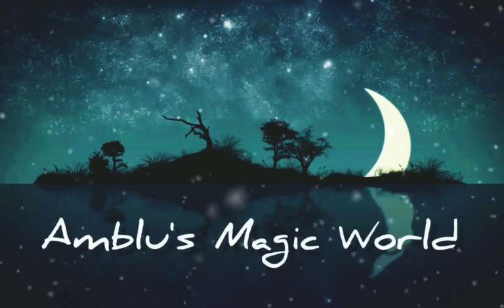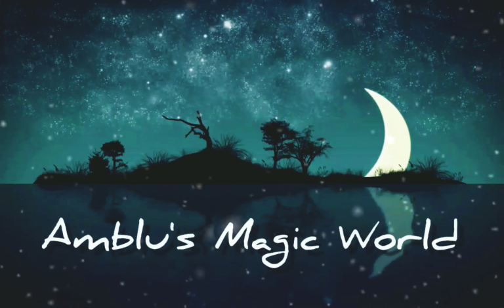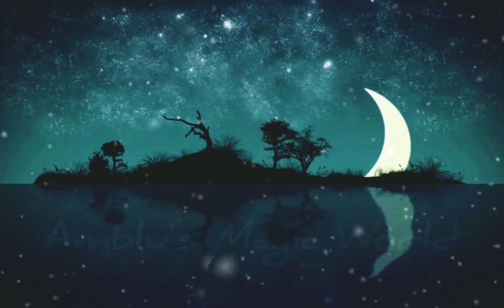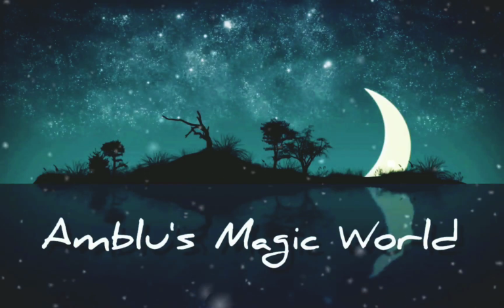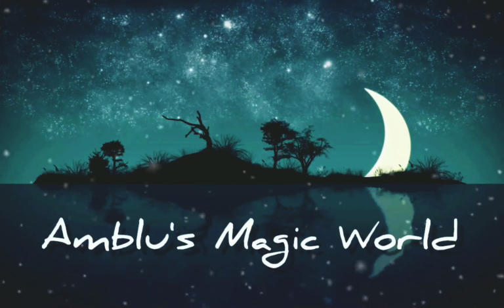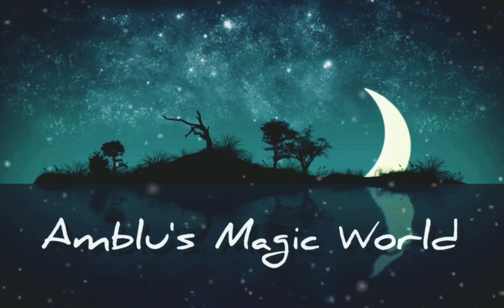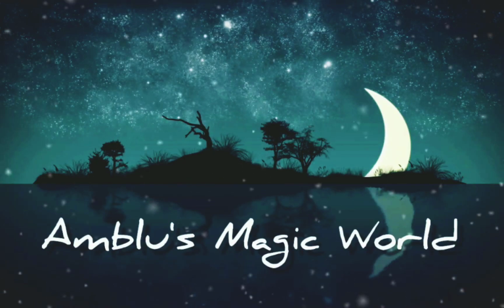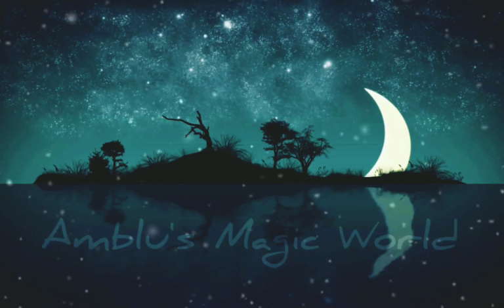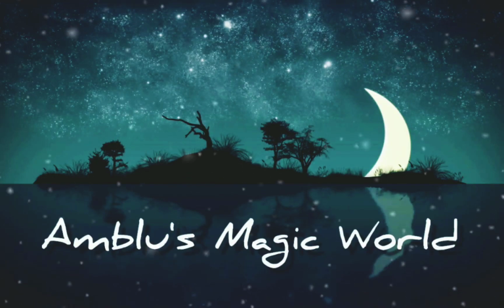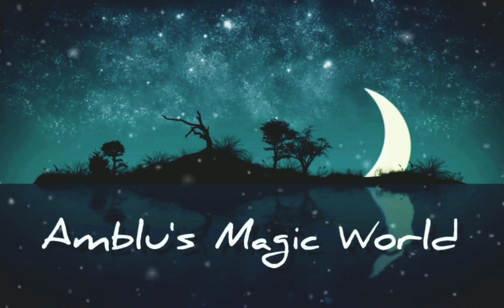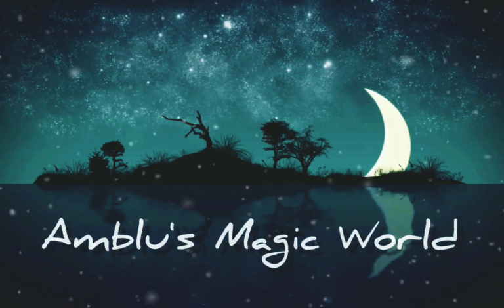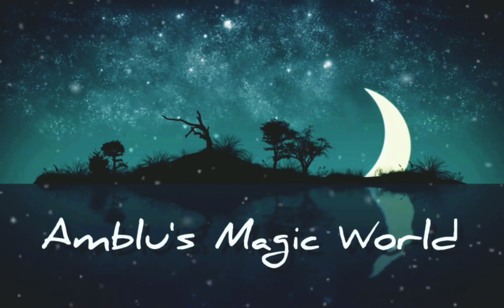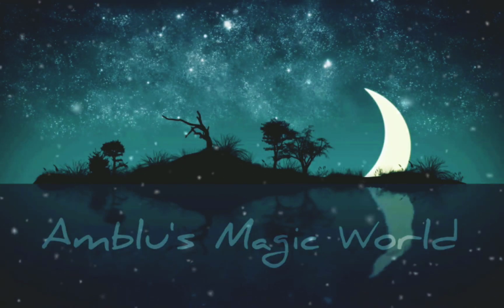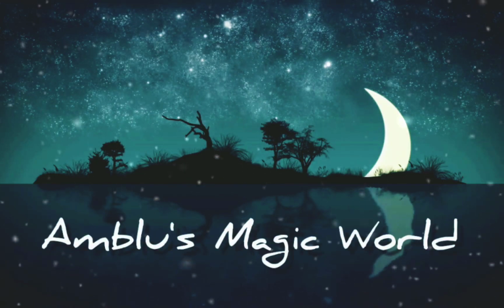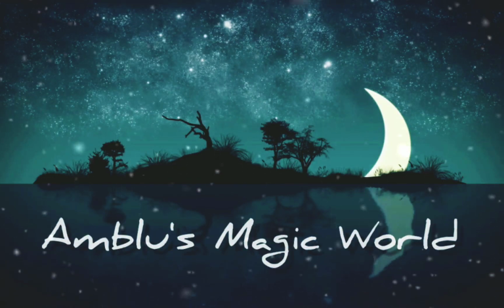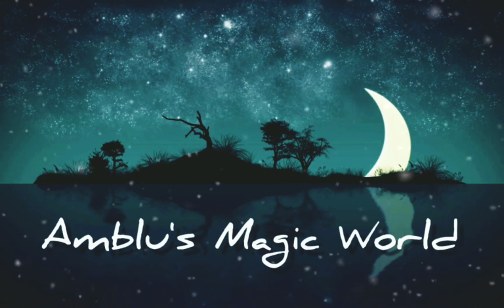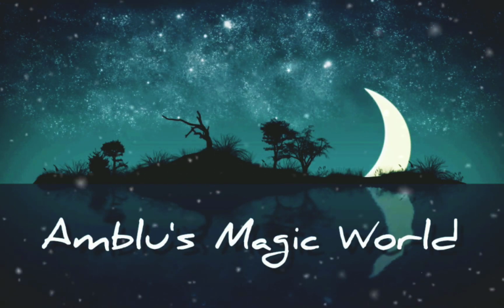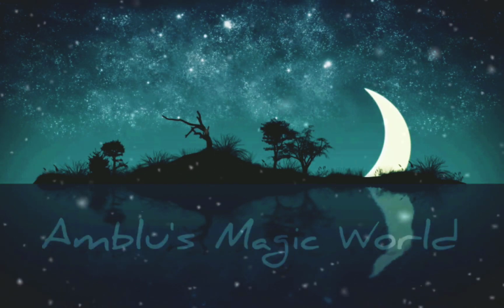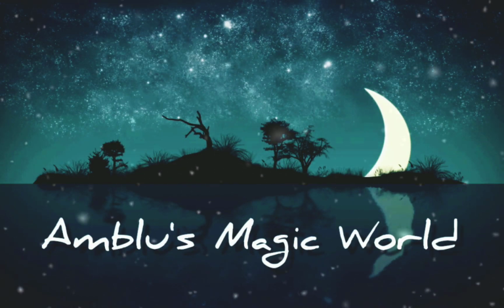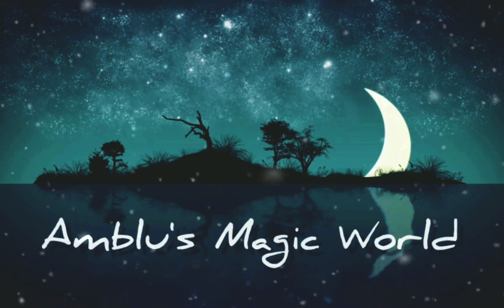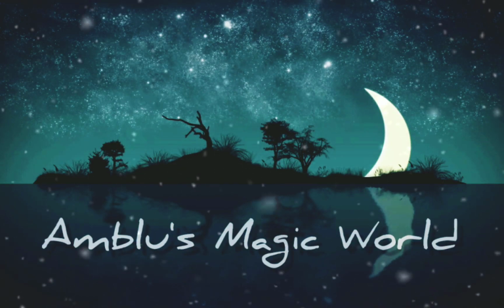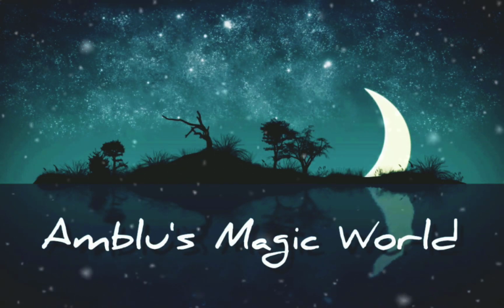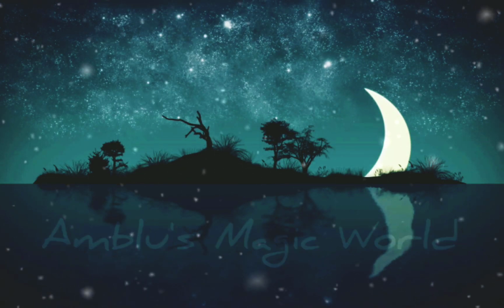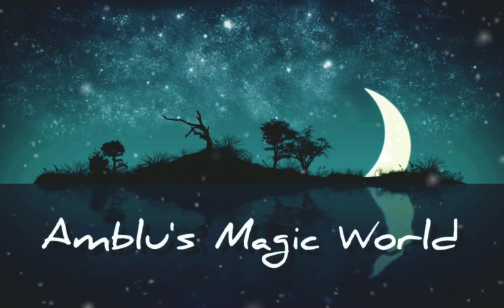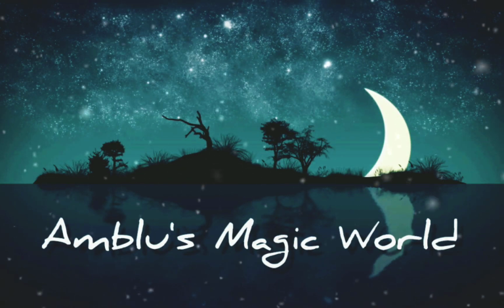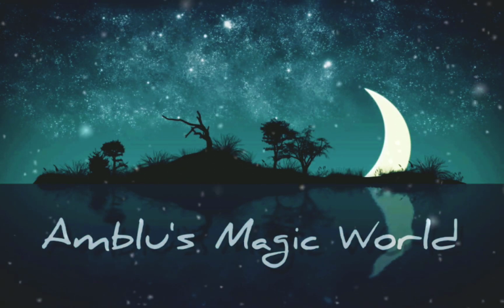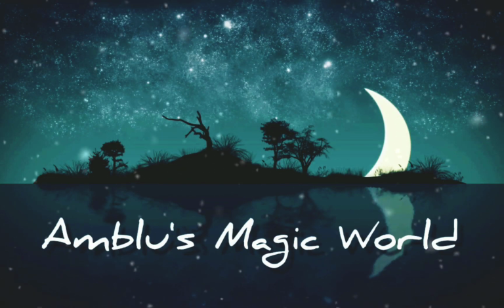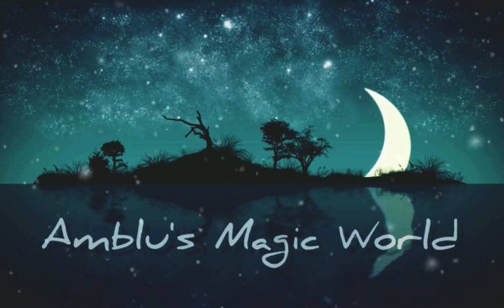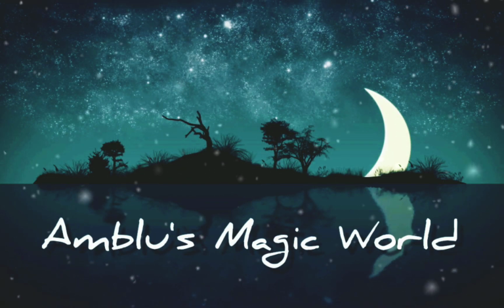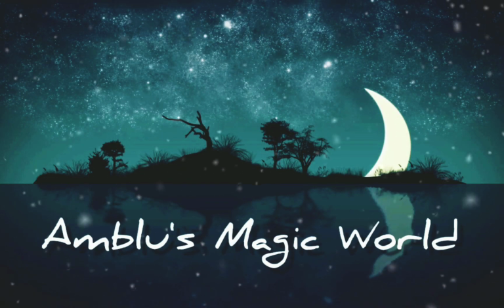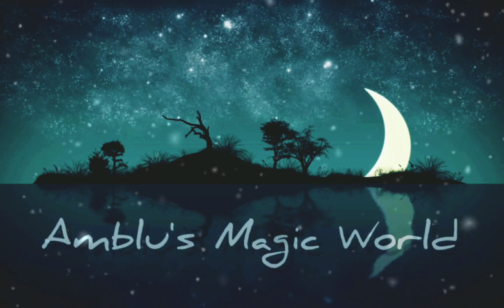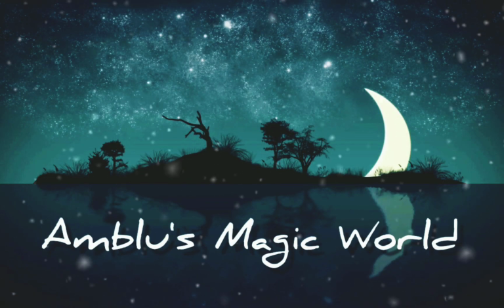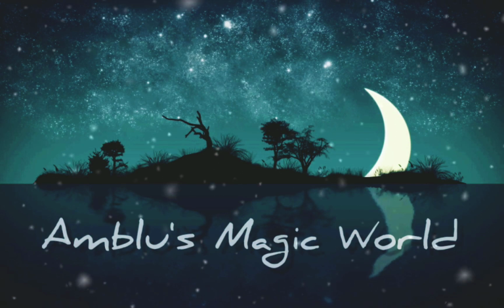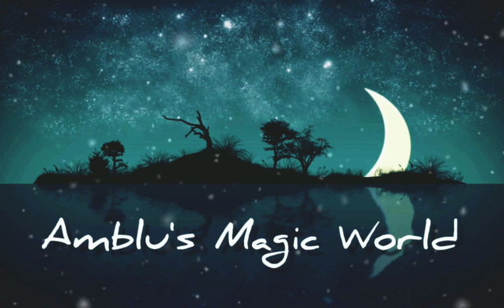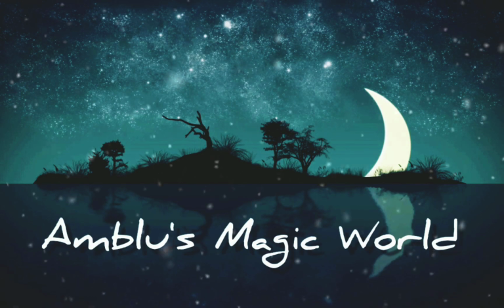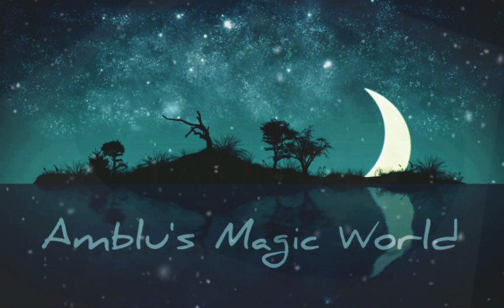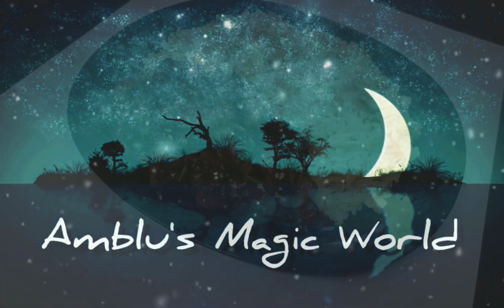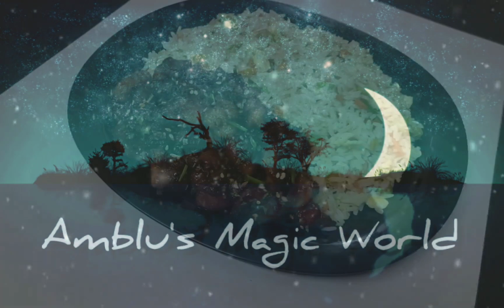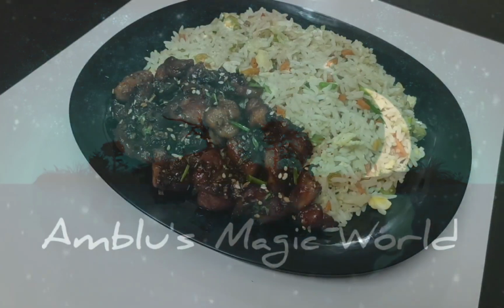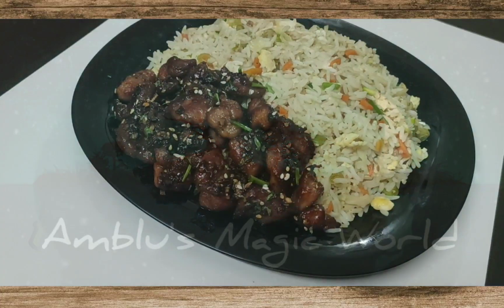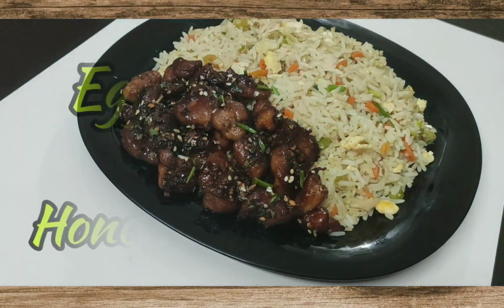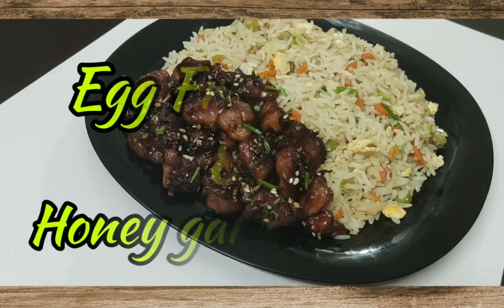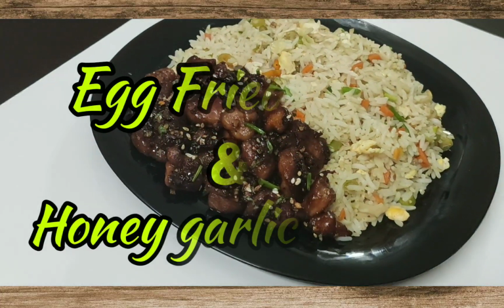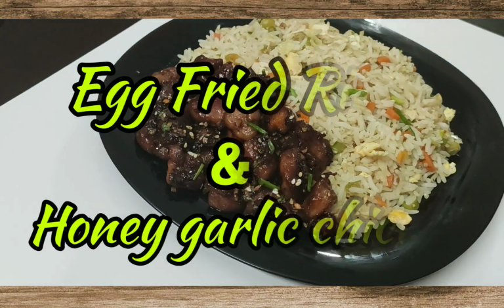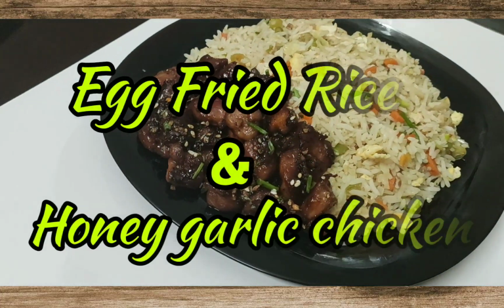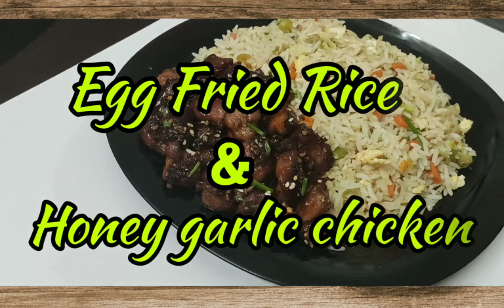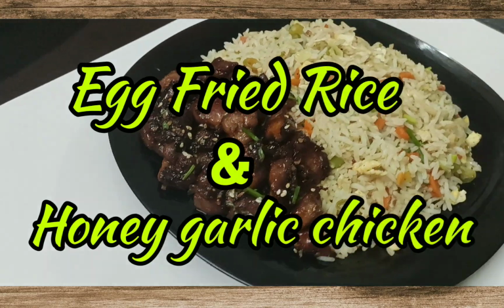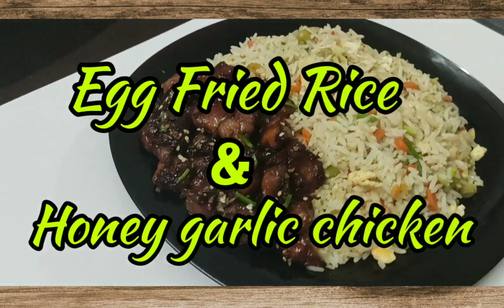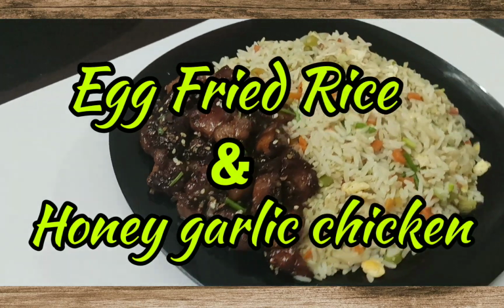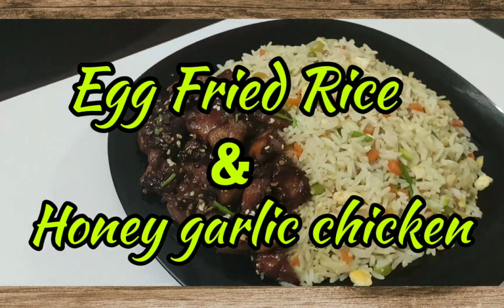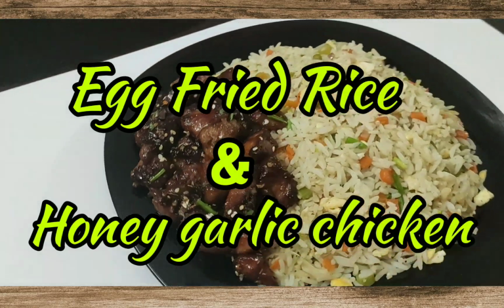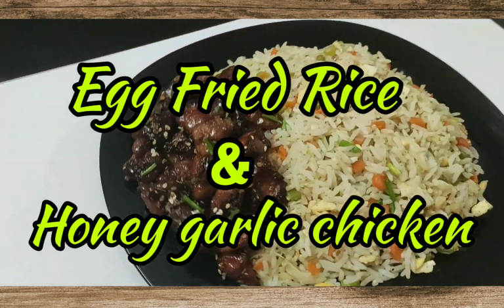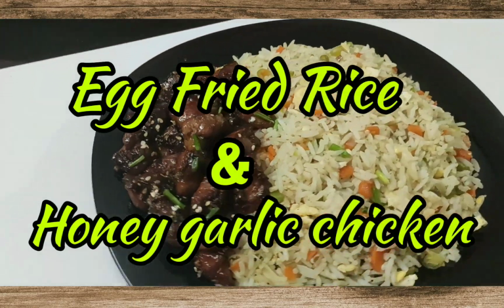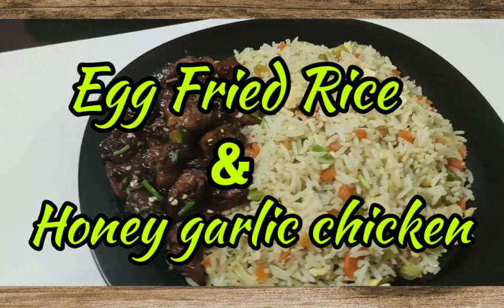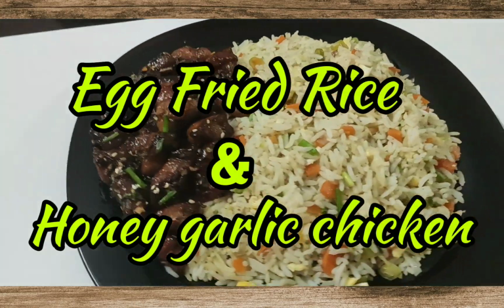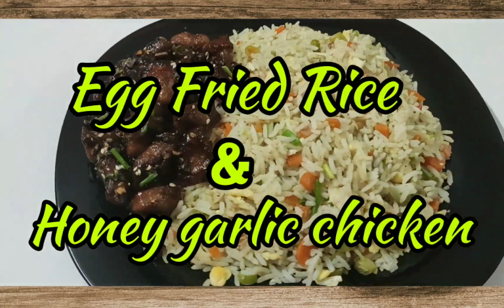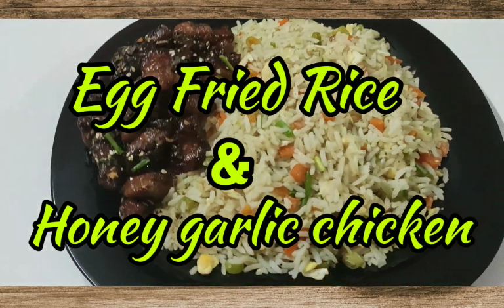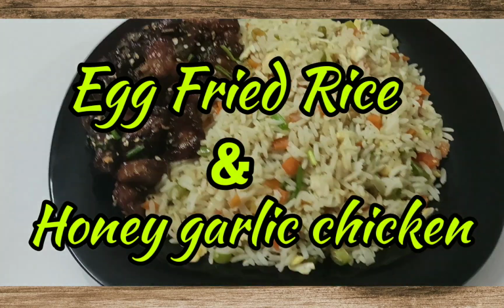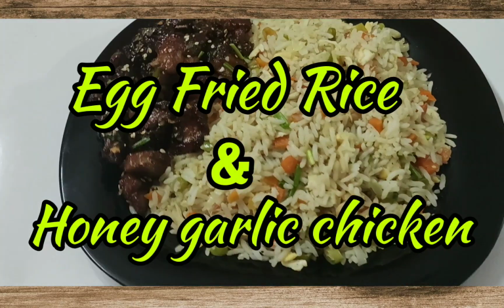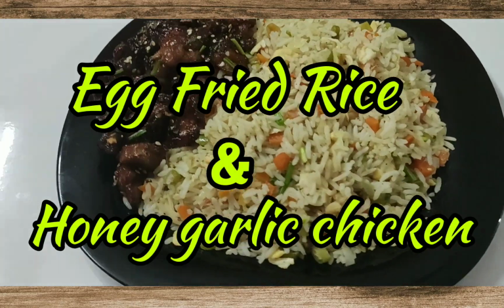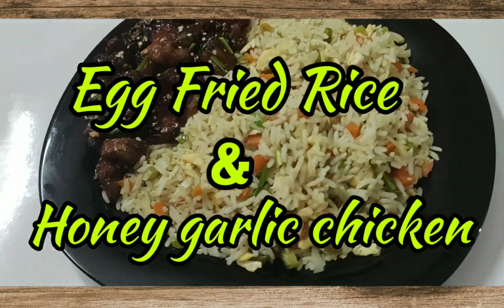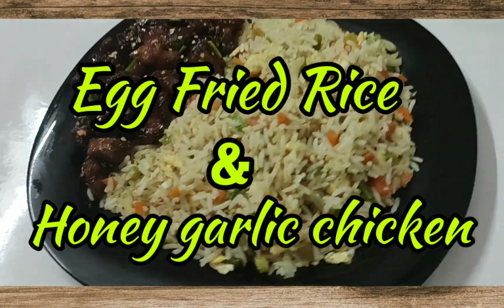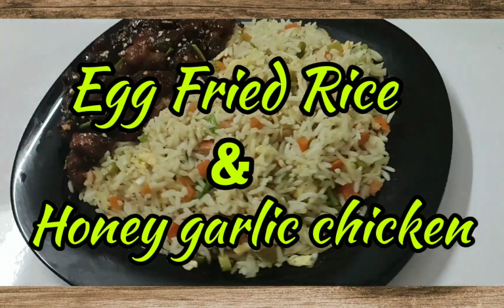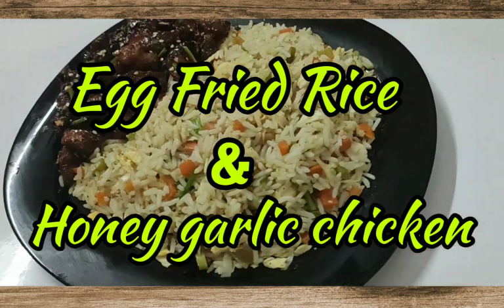Hi friends! Welcome back to Ambulu's Magic World! I'm going to show you an Indo-Chinese combo dish recipe.